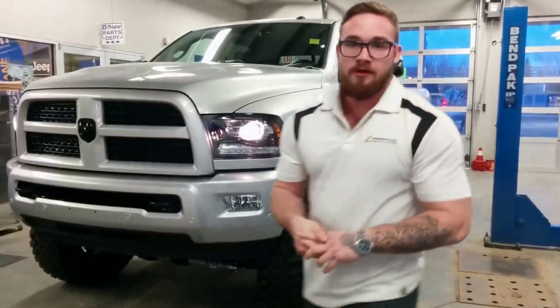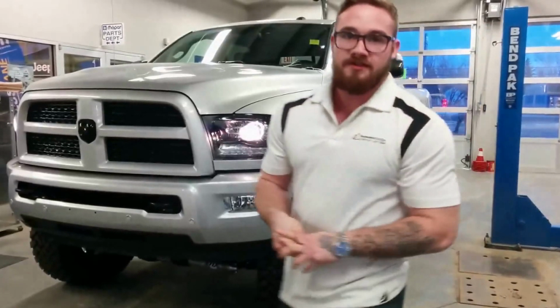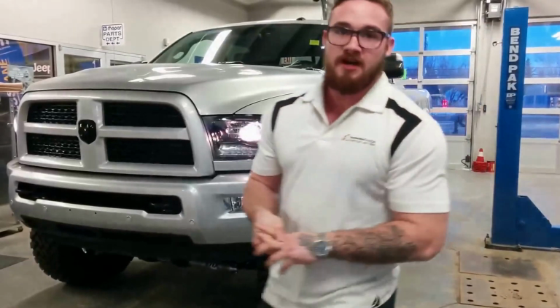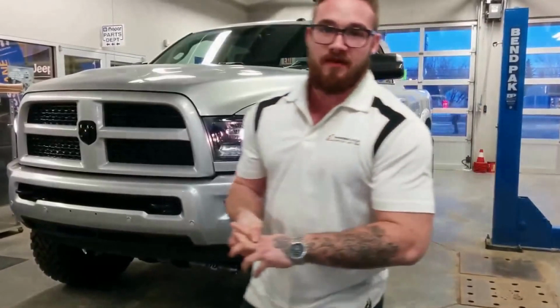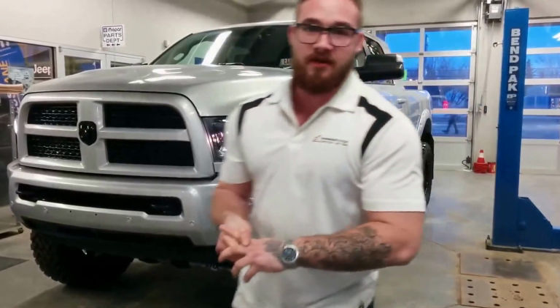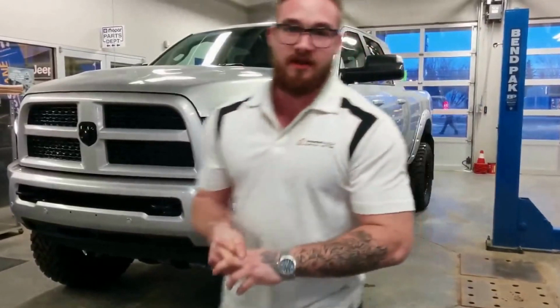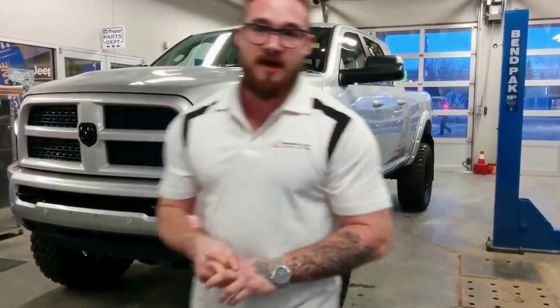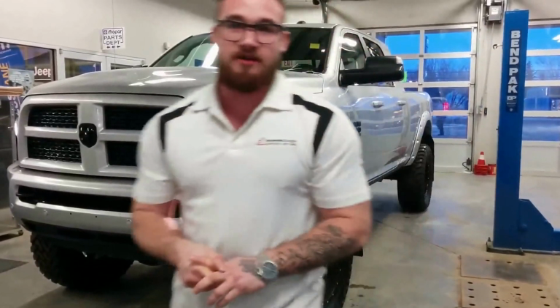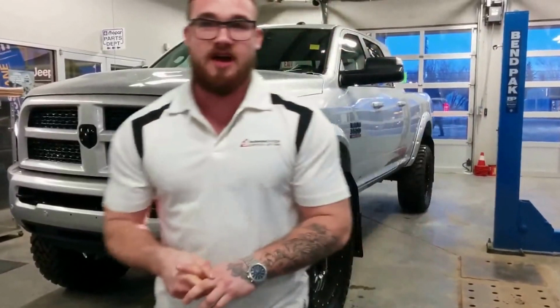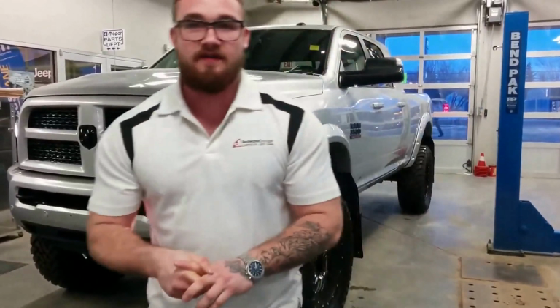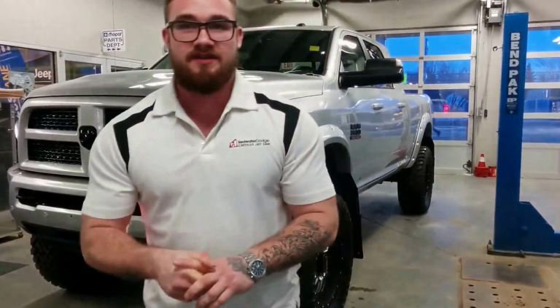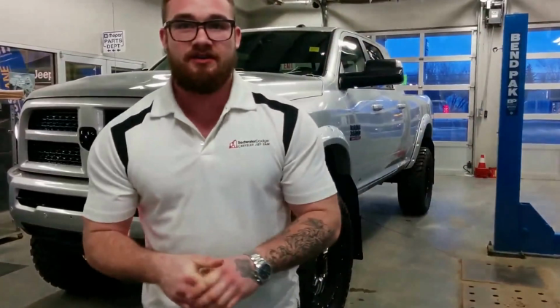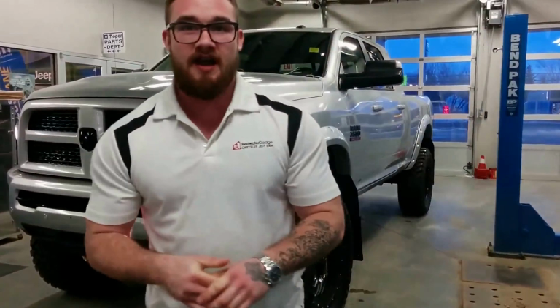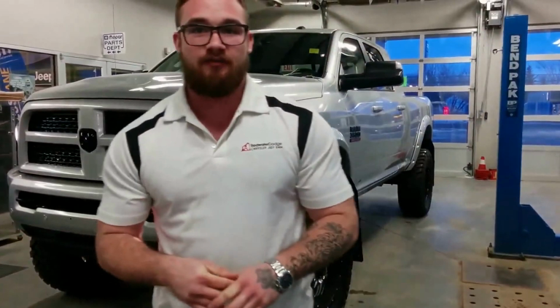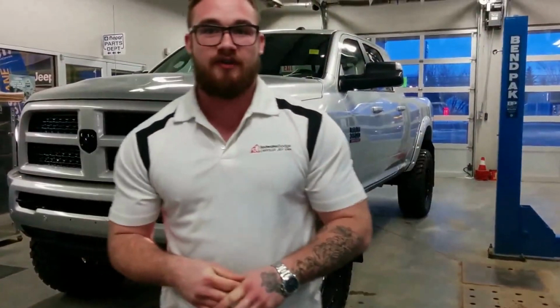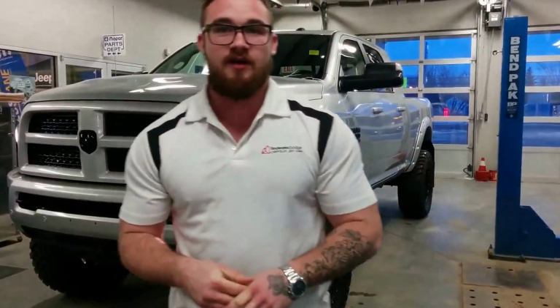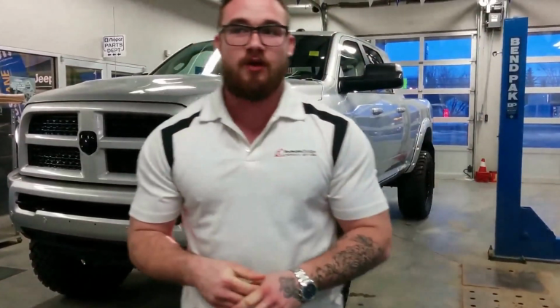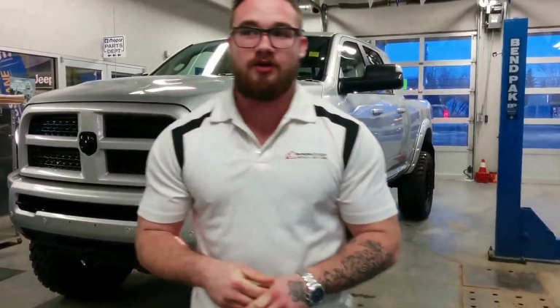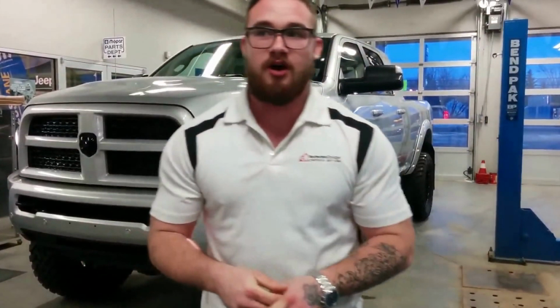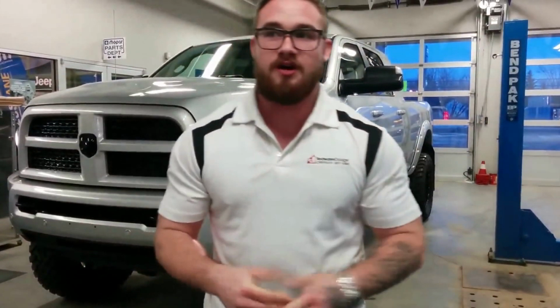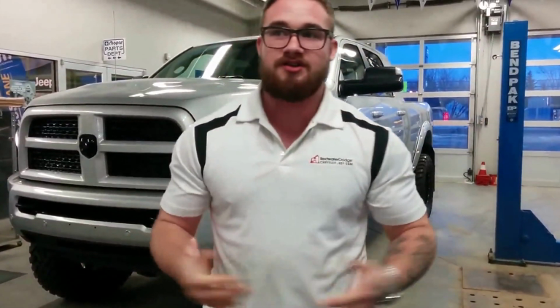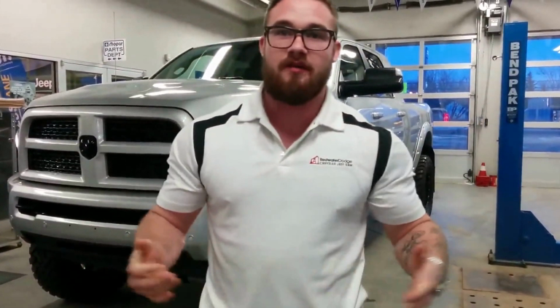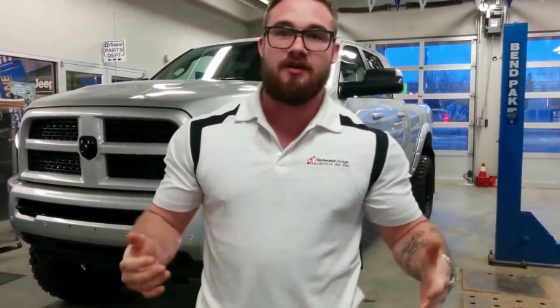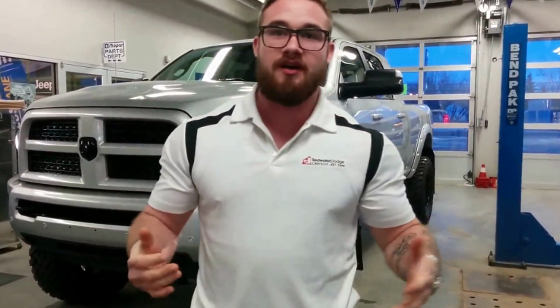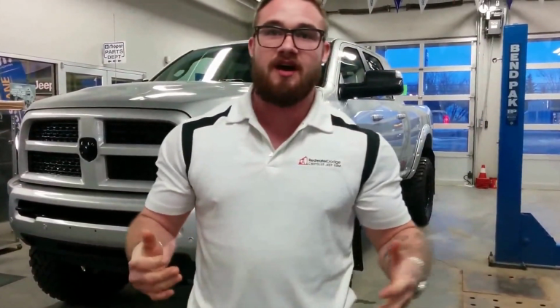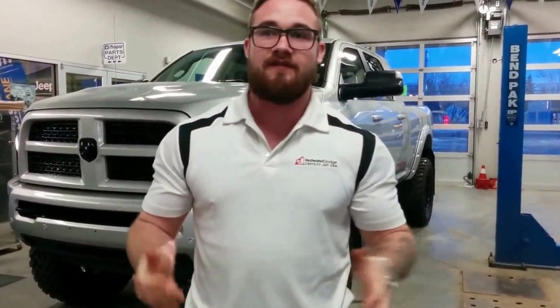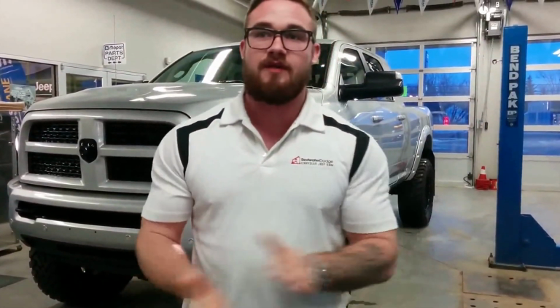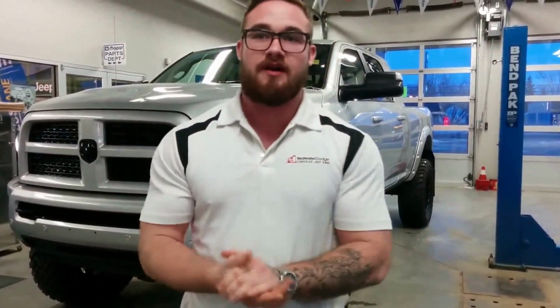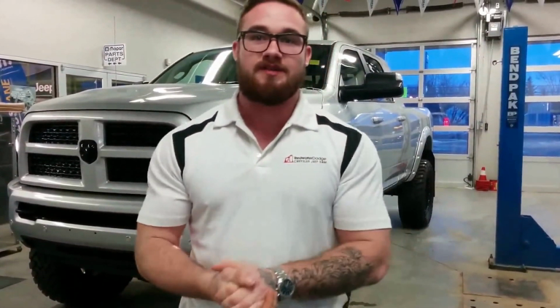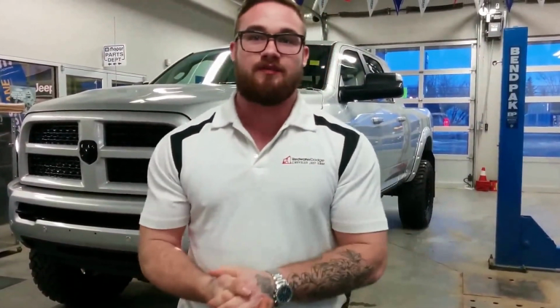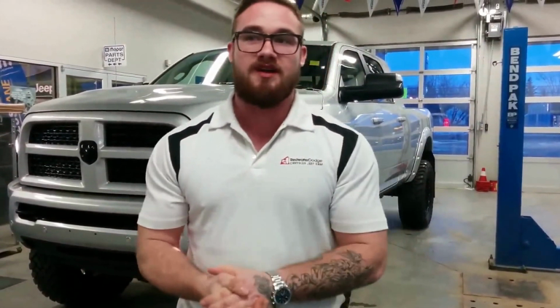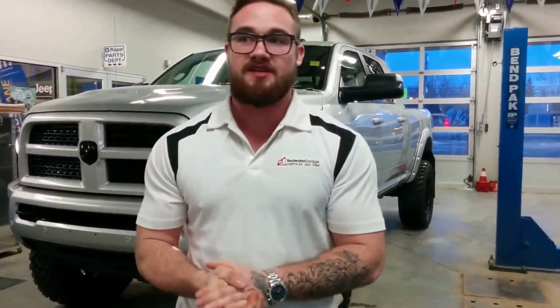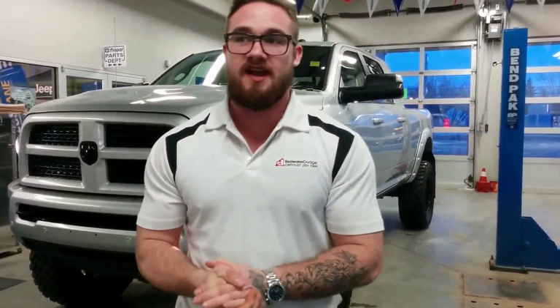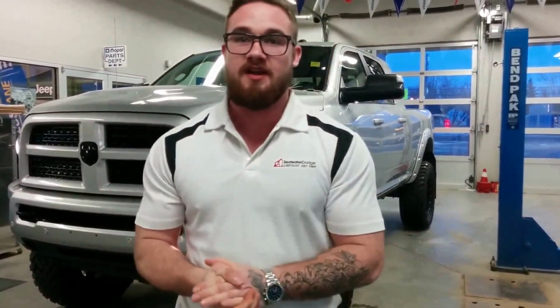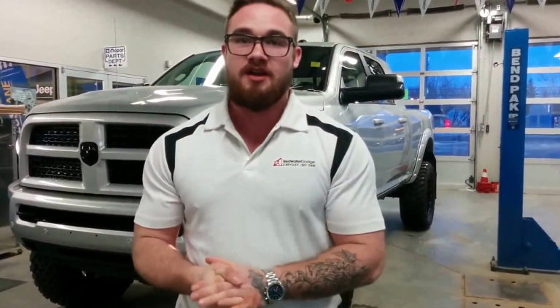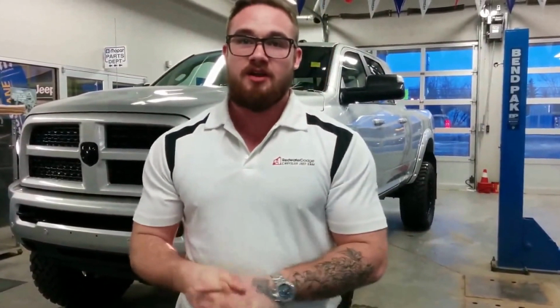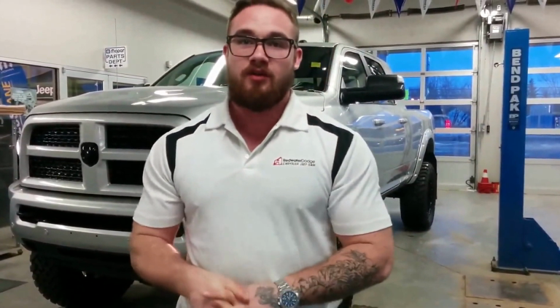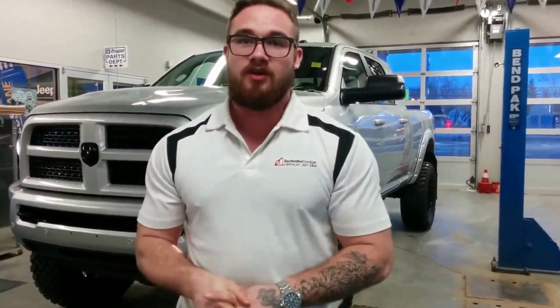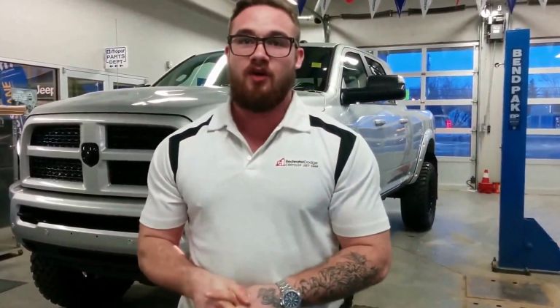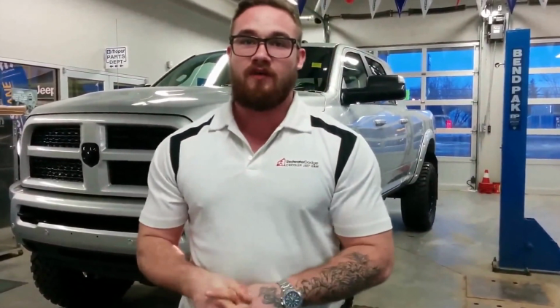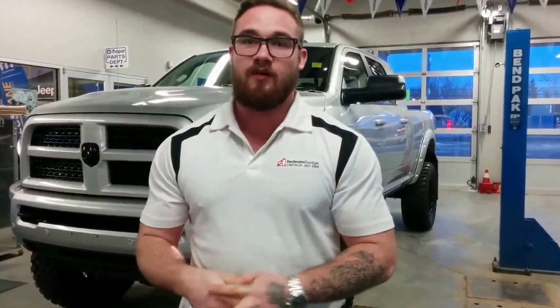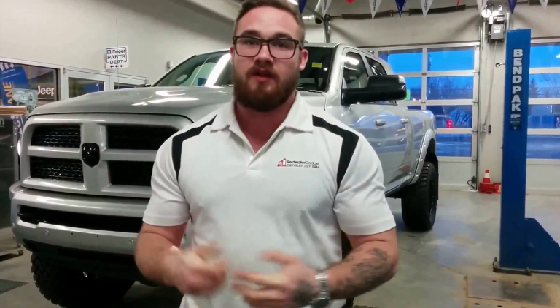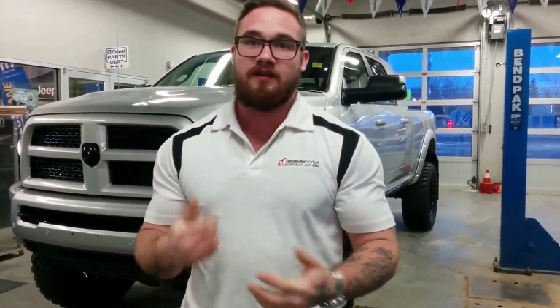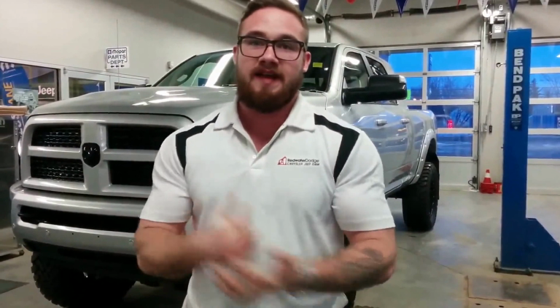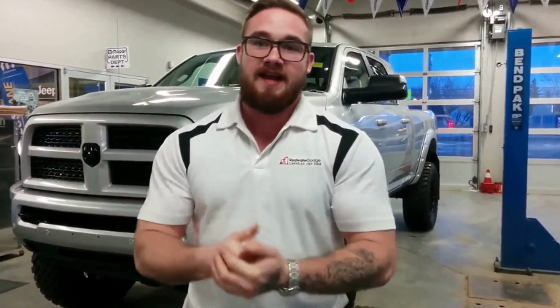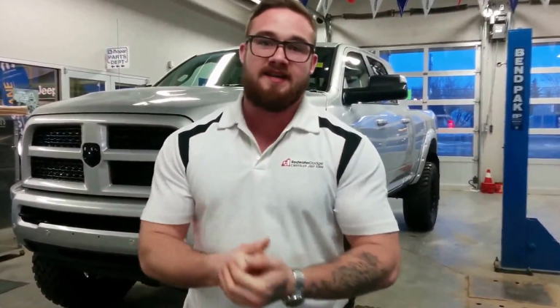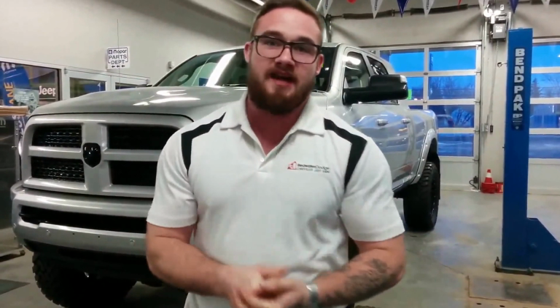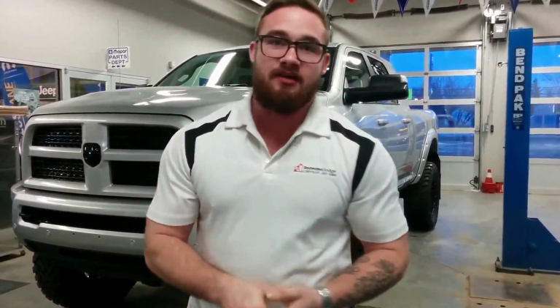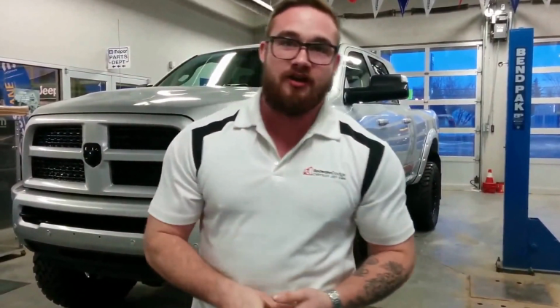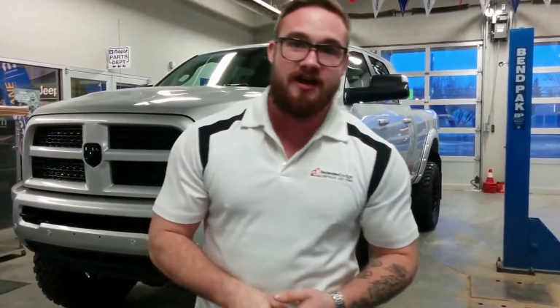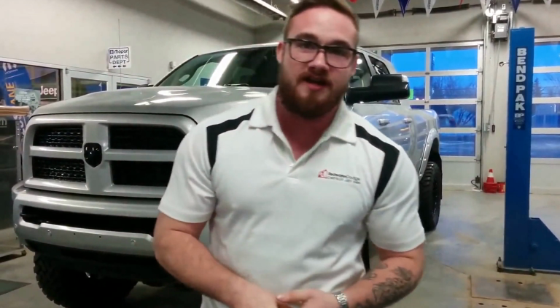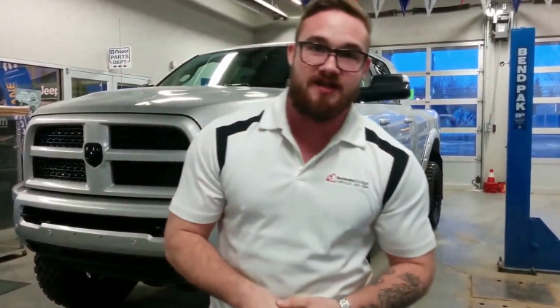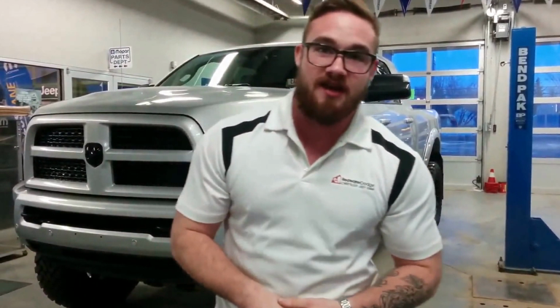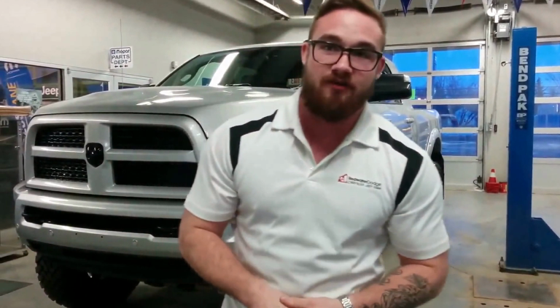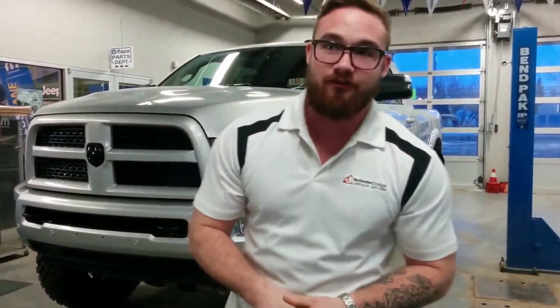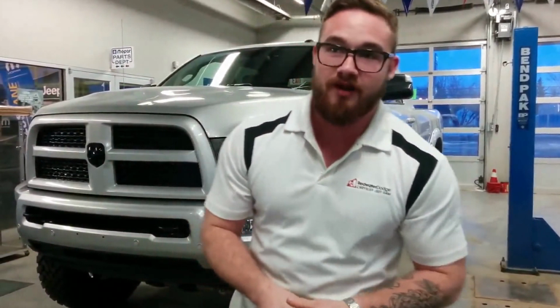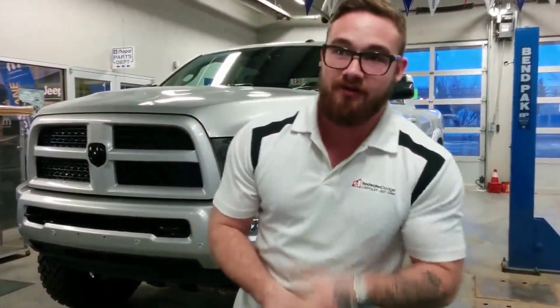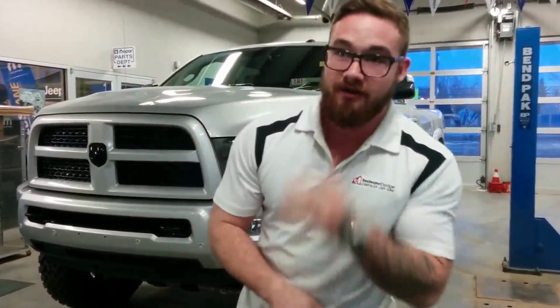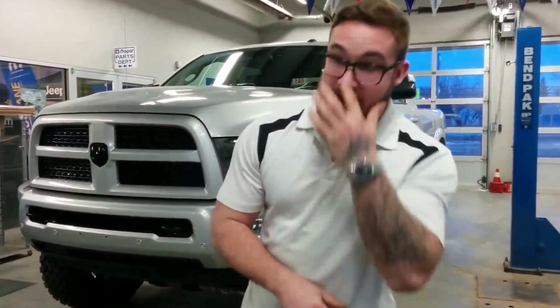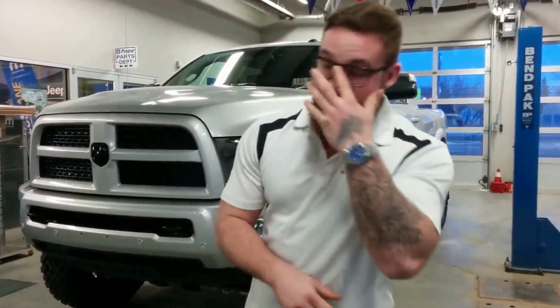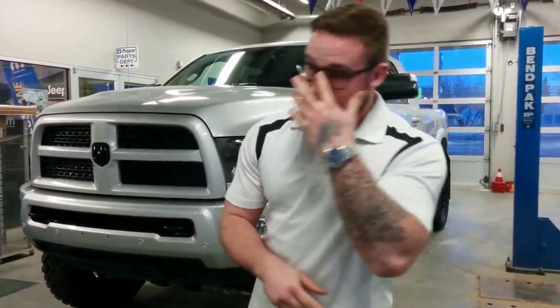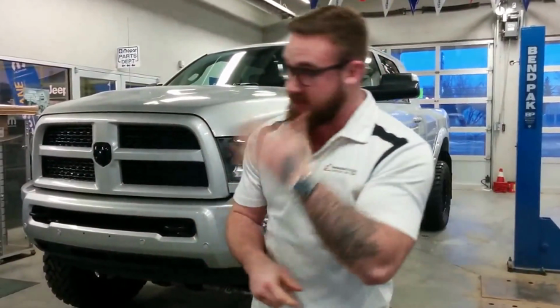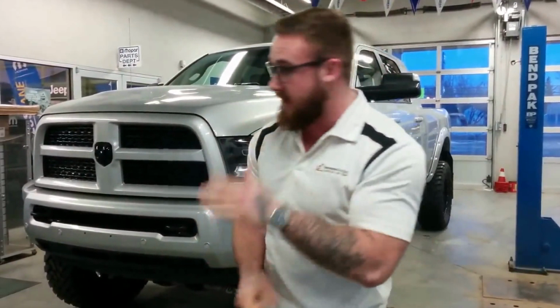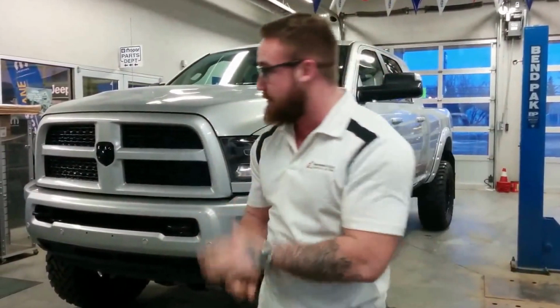What's up internet land, Travis here at Redwater Dodge coming to you live from our Express Lane. We're gonna go over one of the latest and greatest in Rig Ready Rams today.